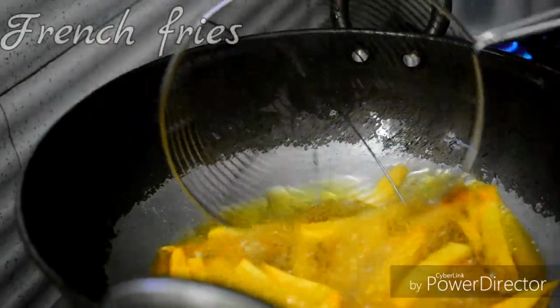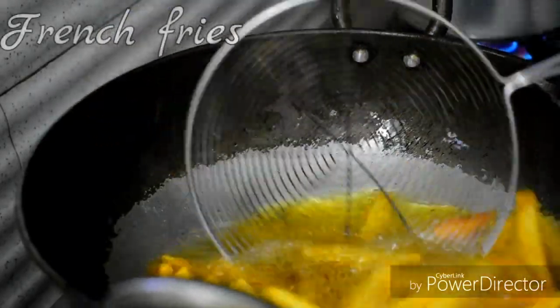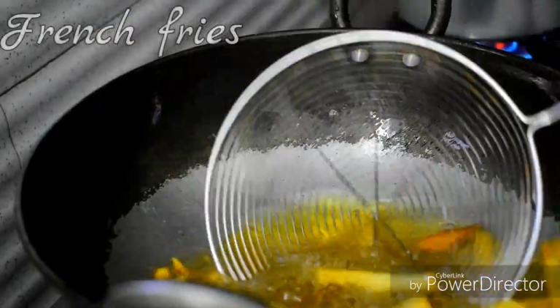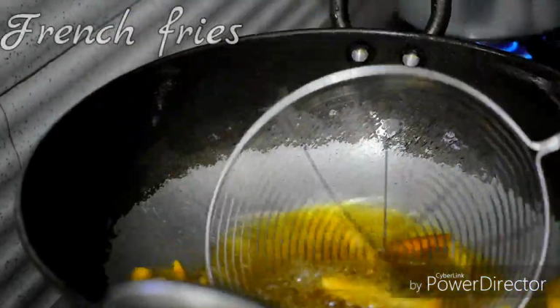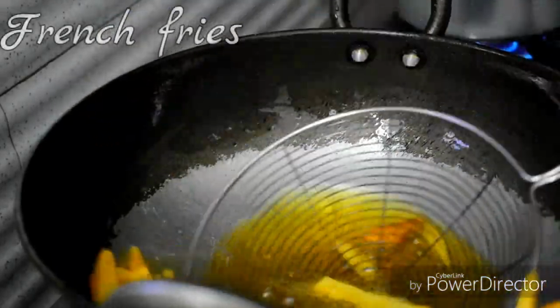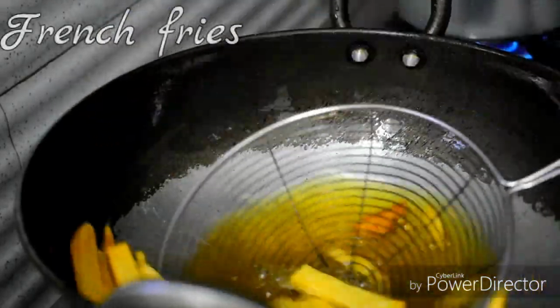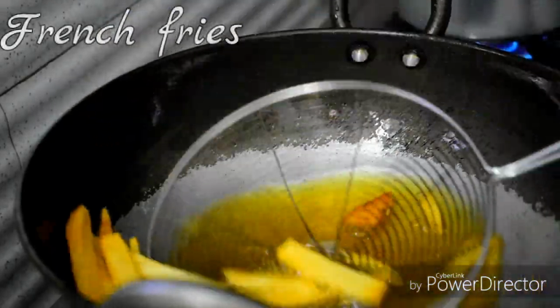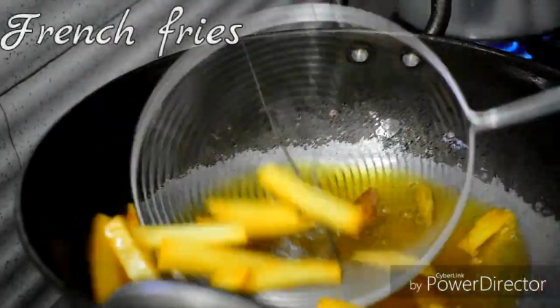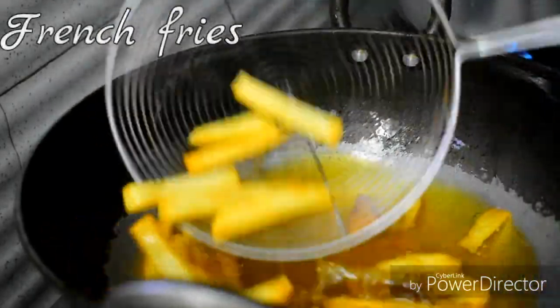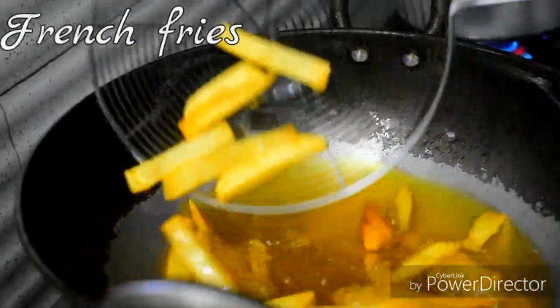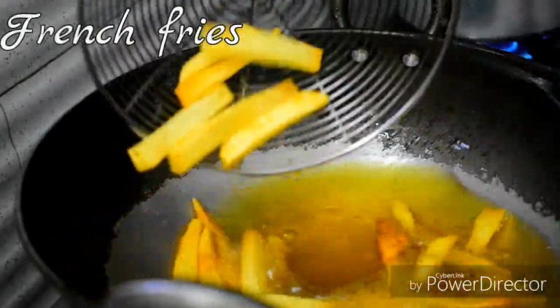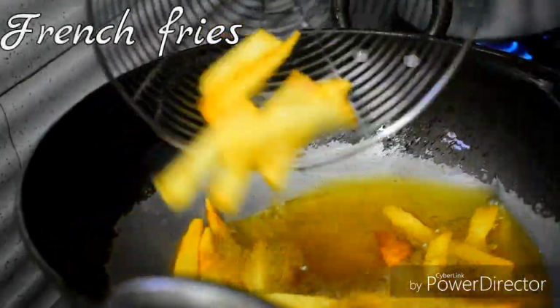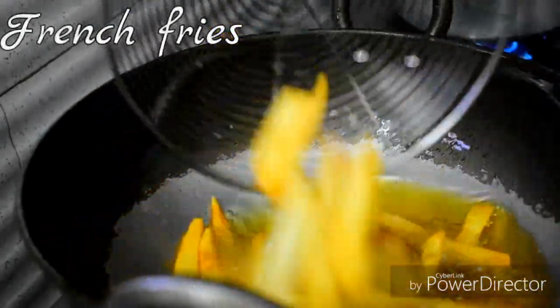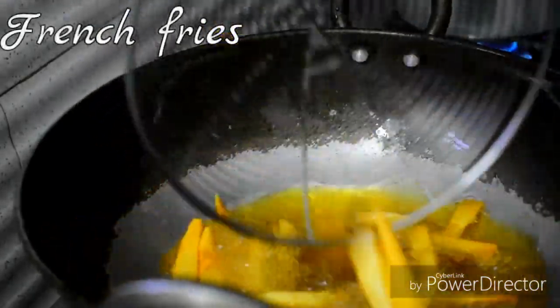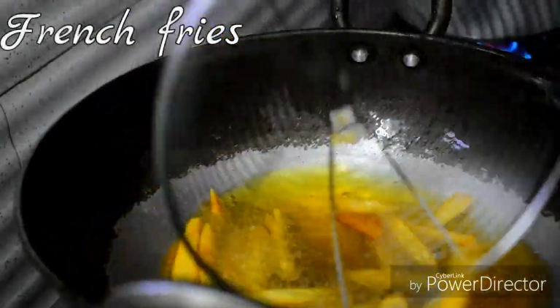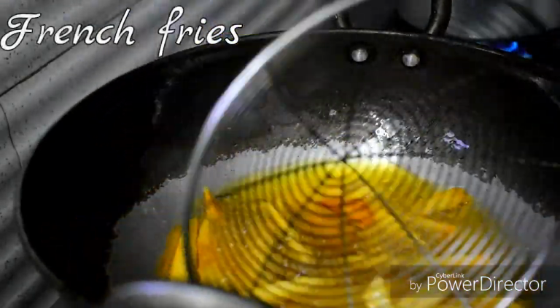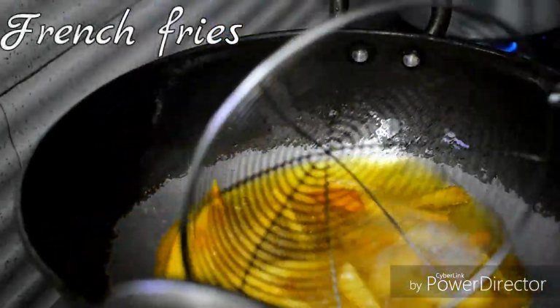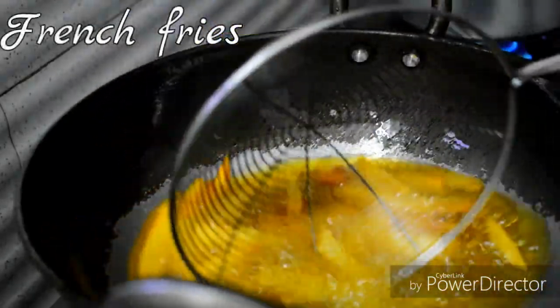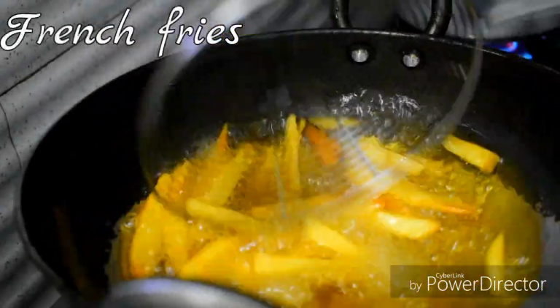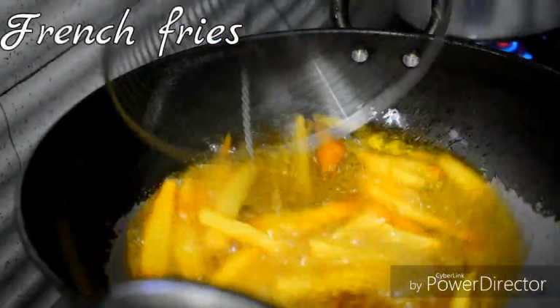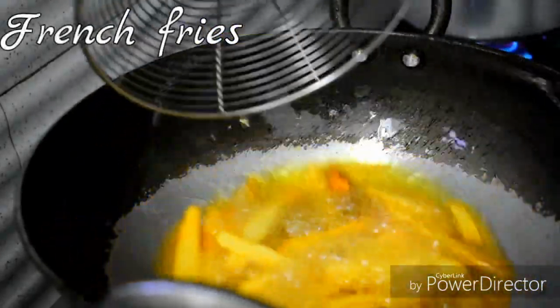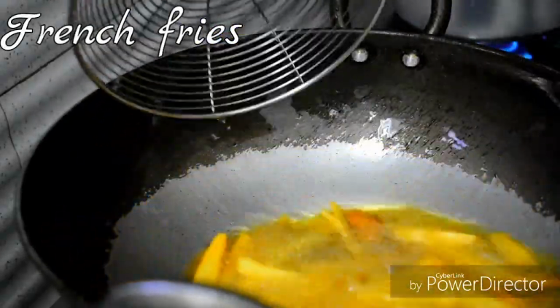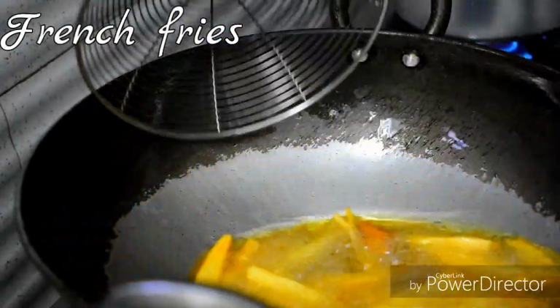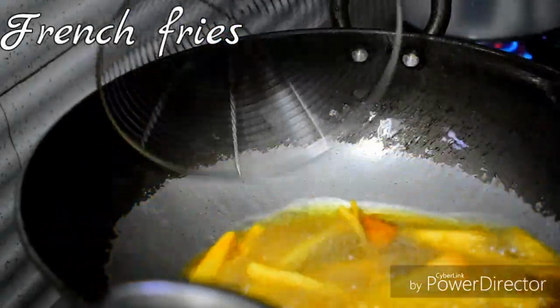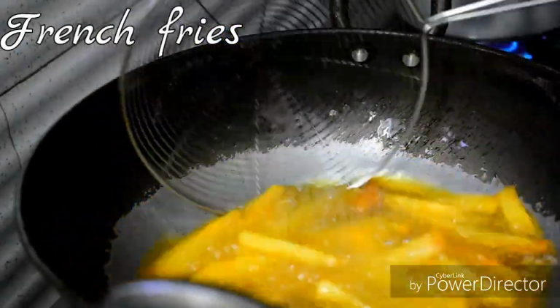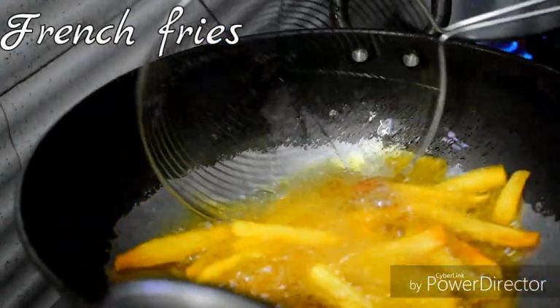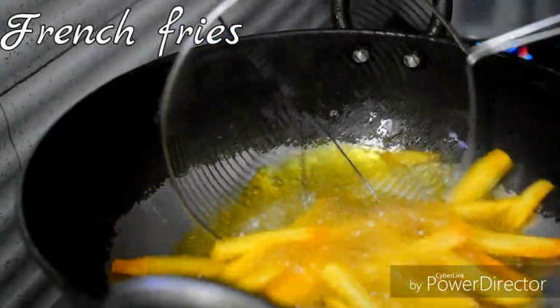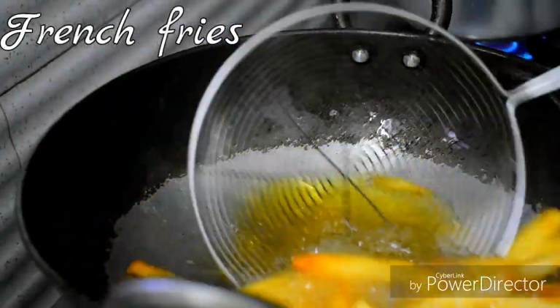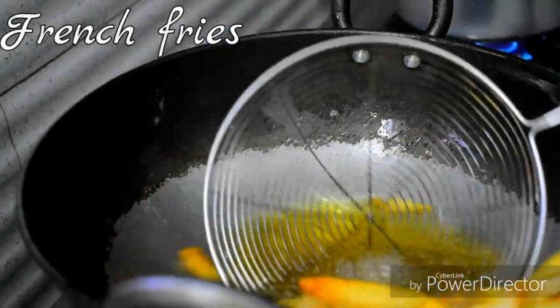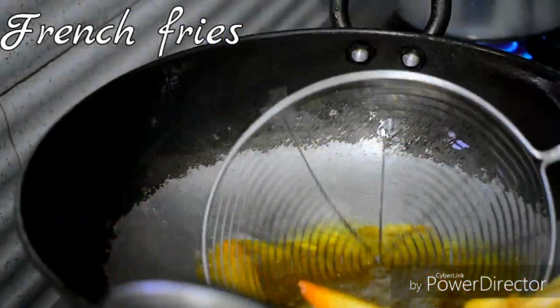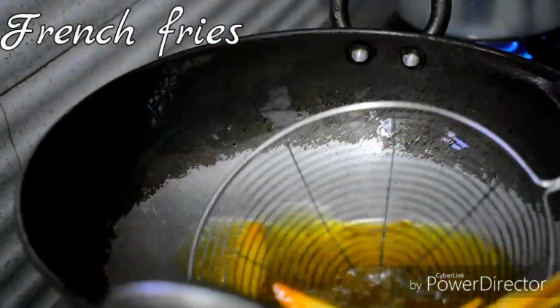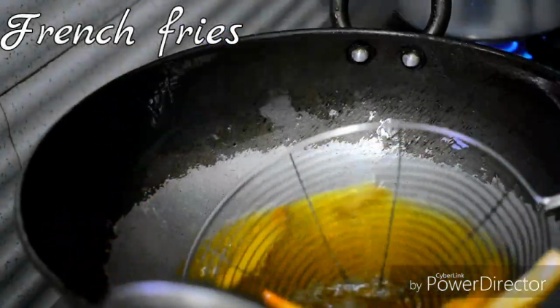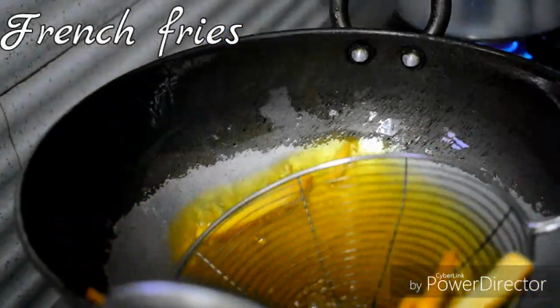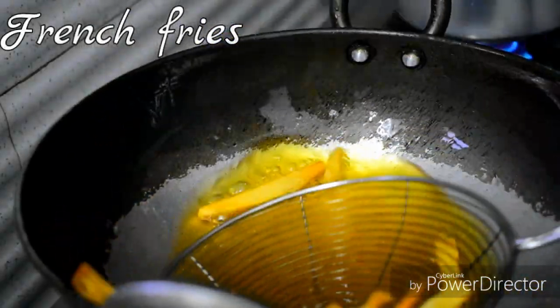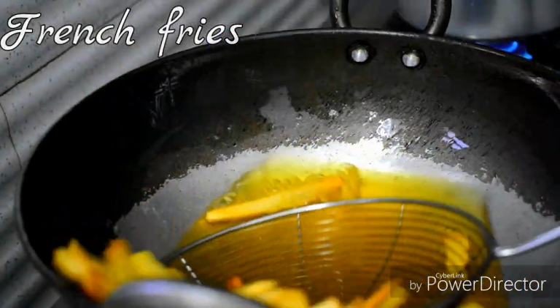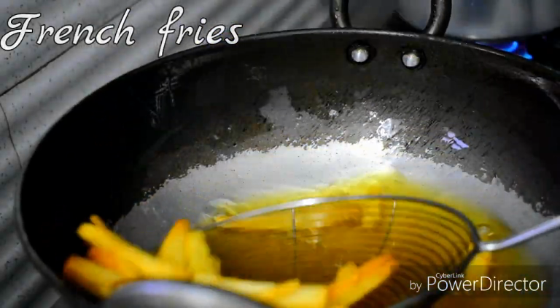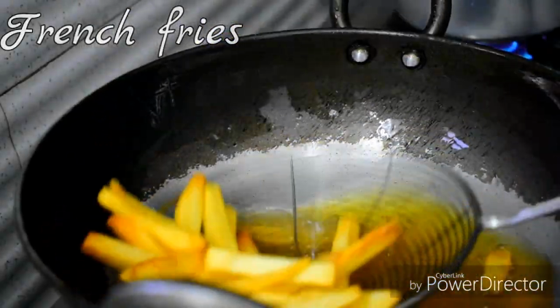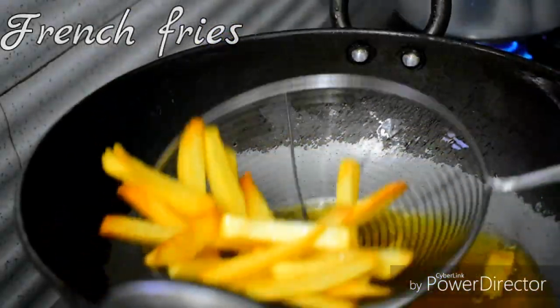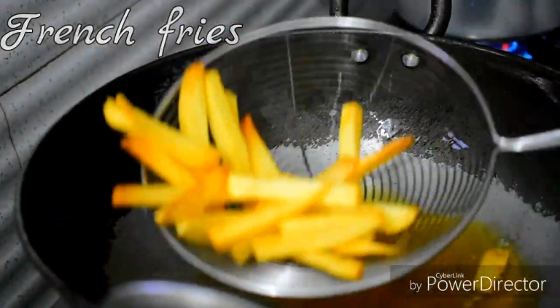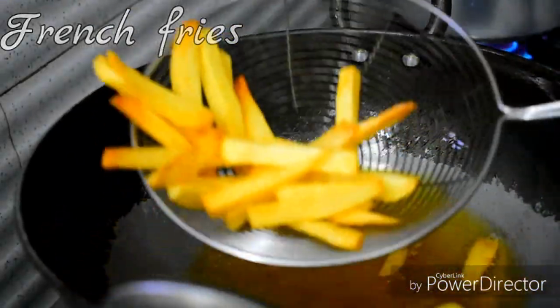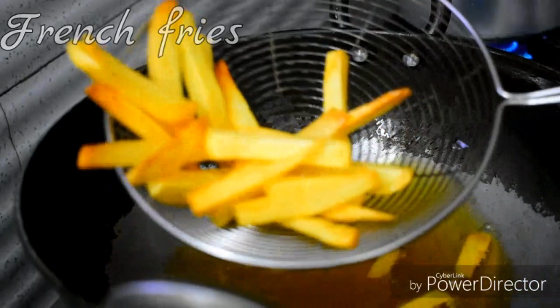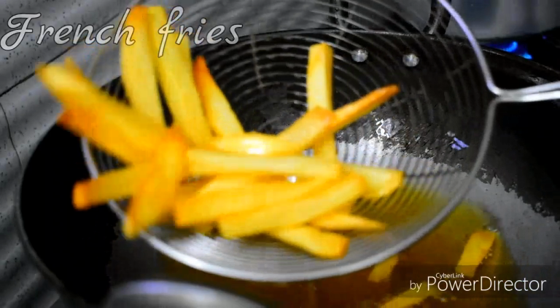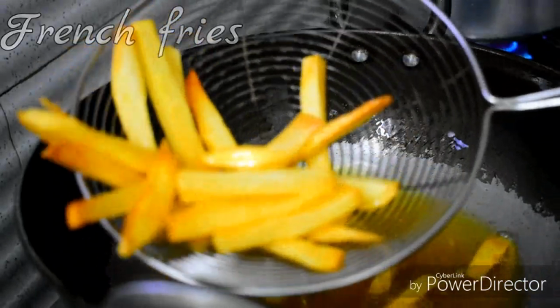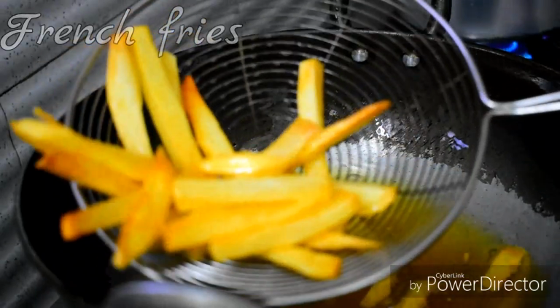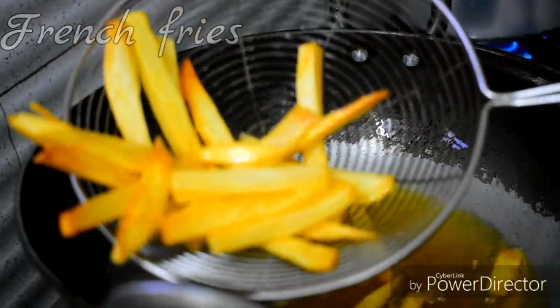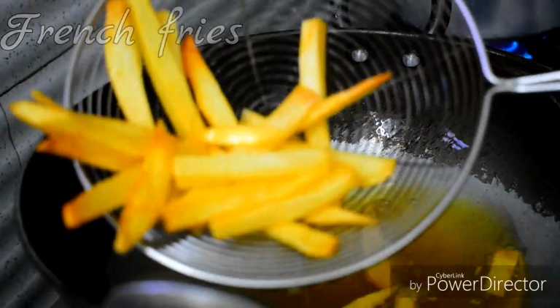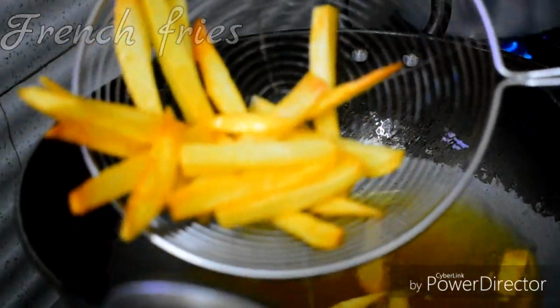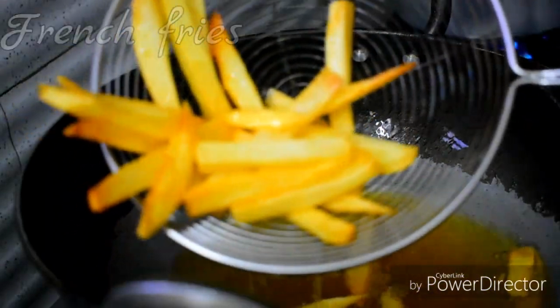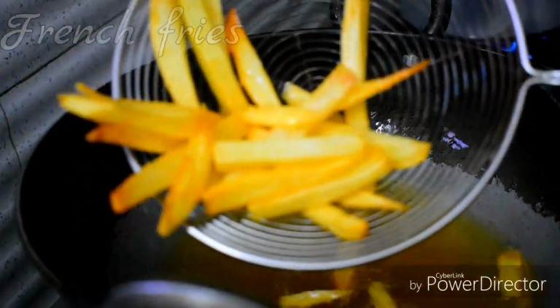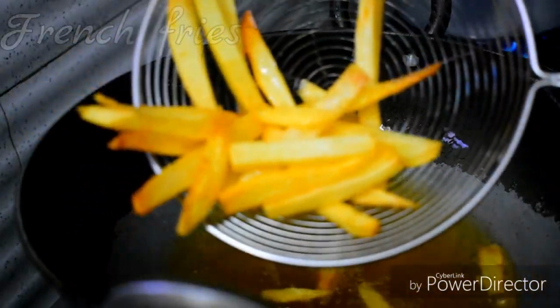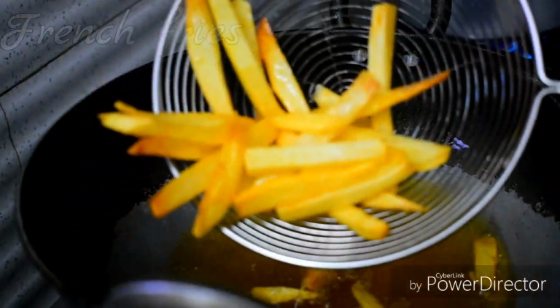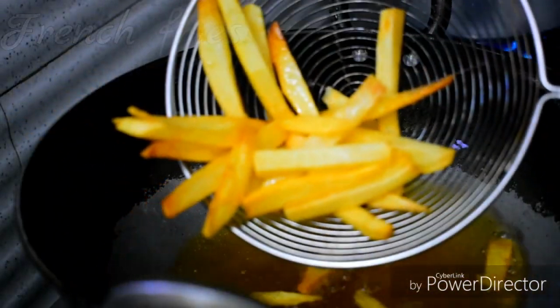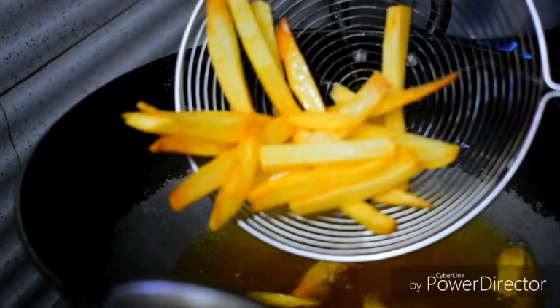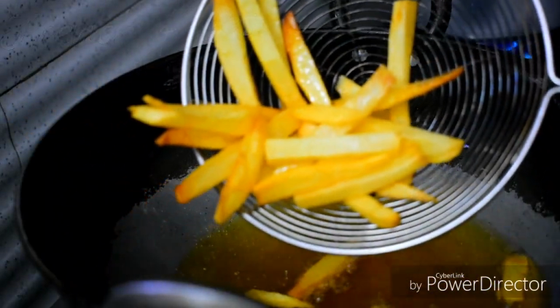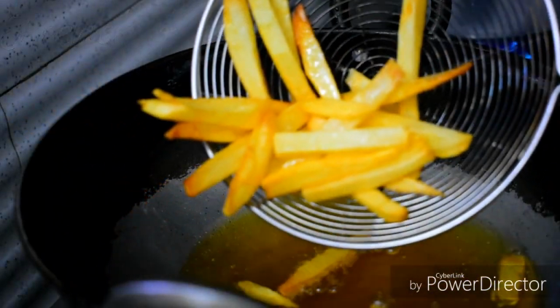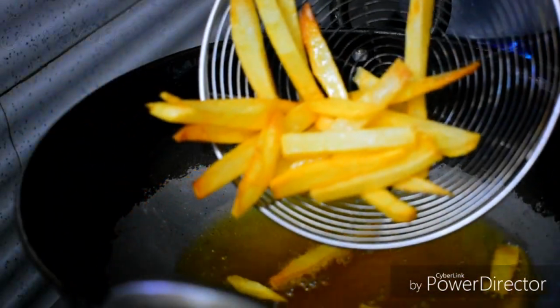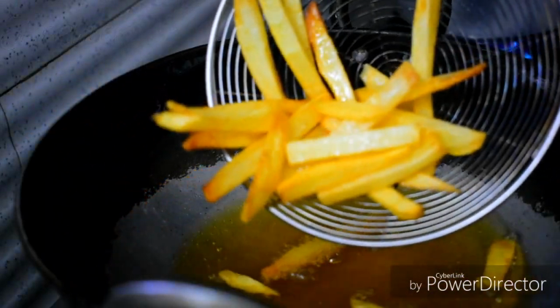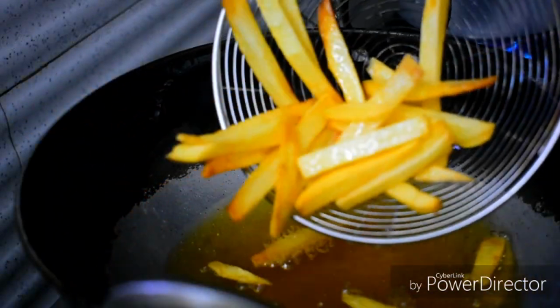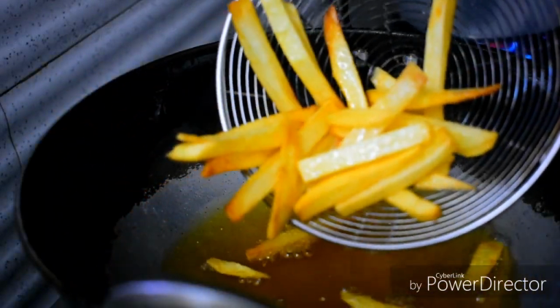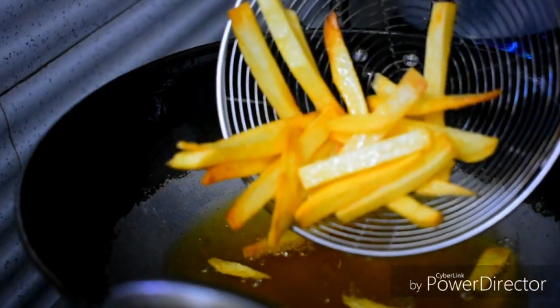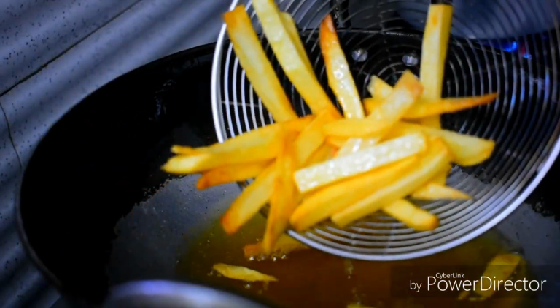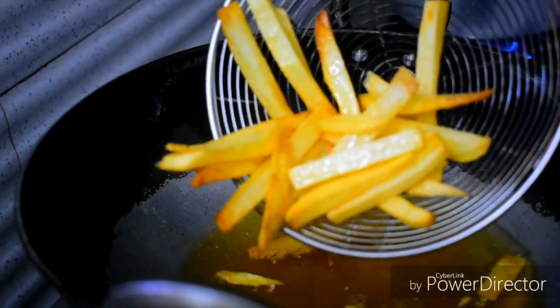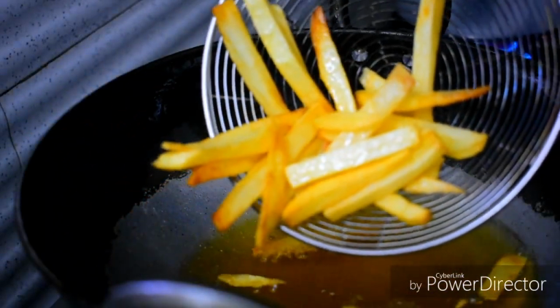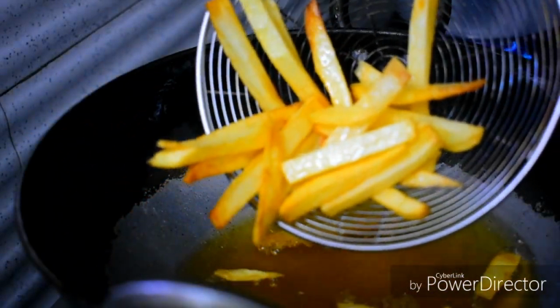Hello everyone! Welcome back to our channel, My Room Kitchen. Today, we have a lot of french fries.